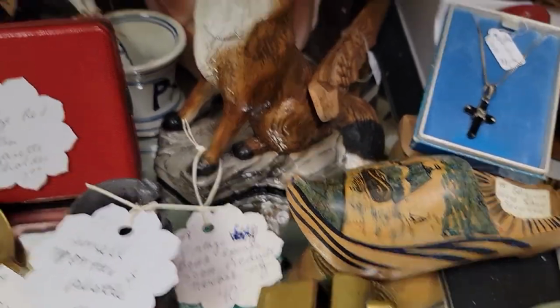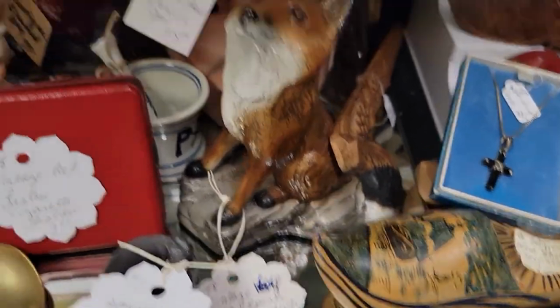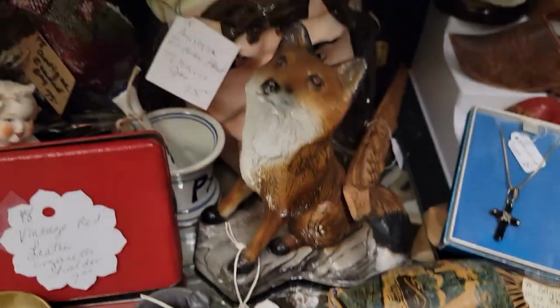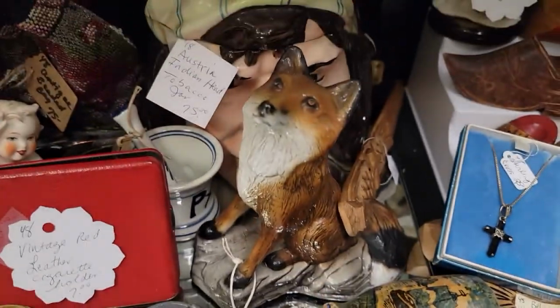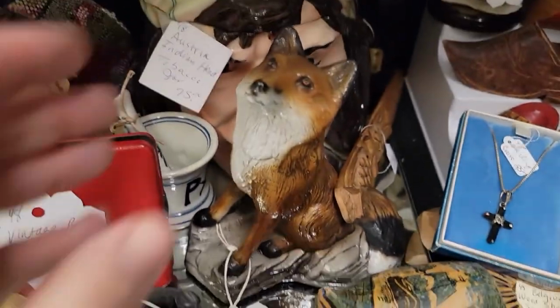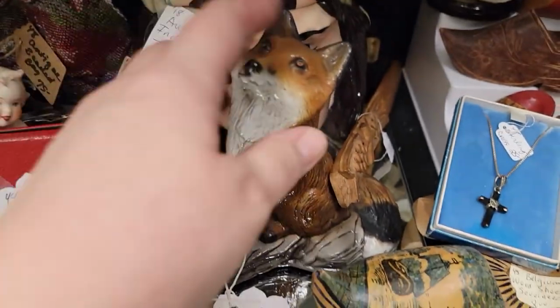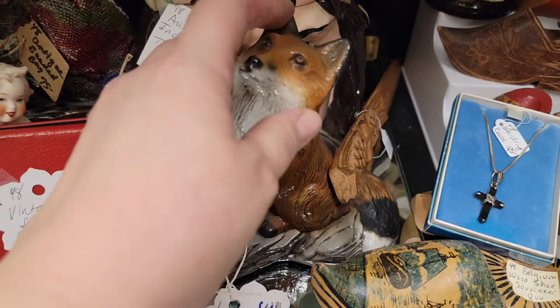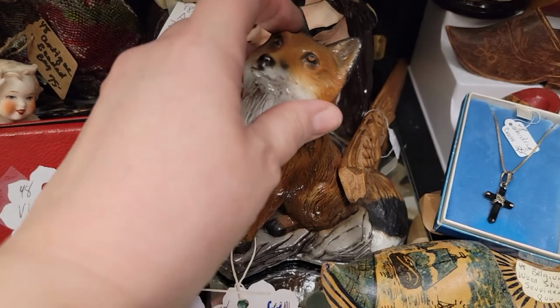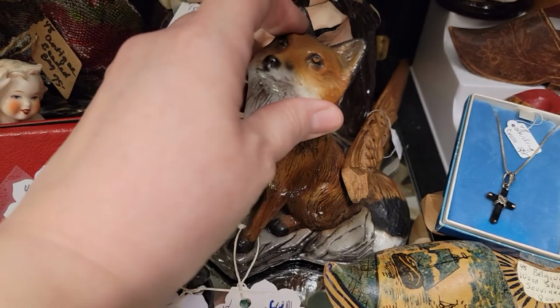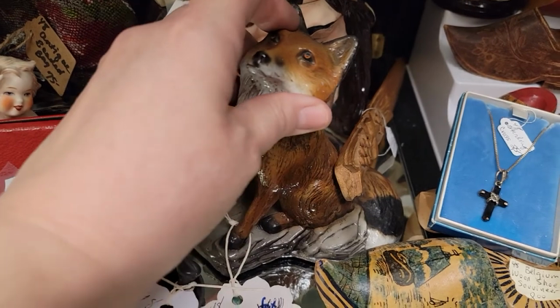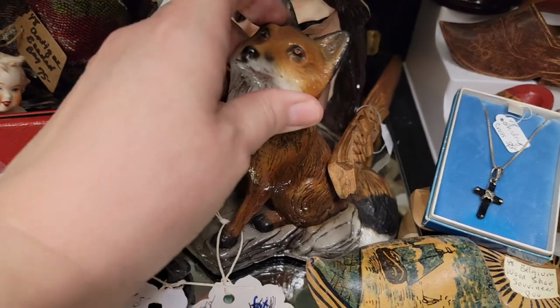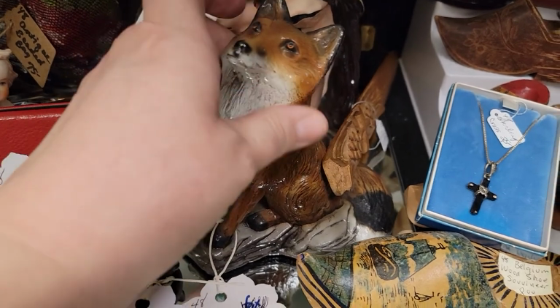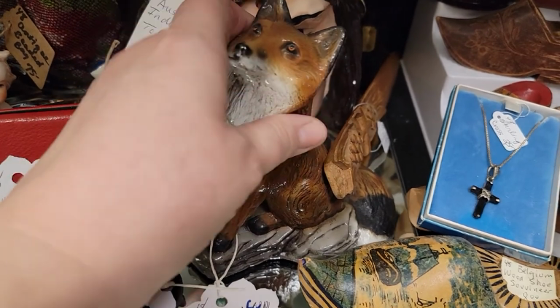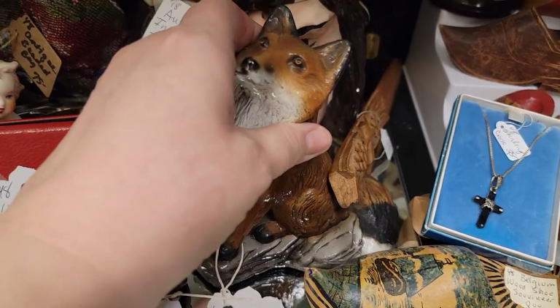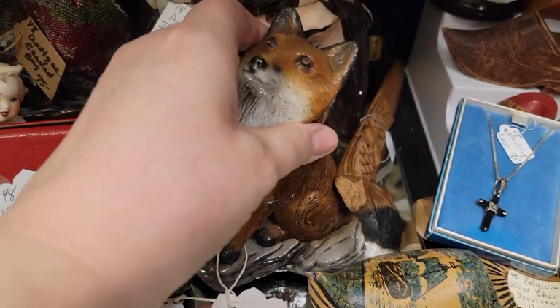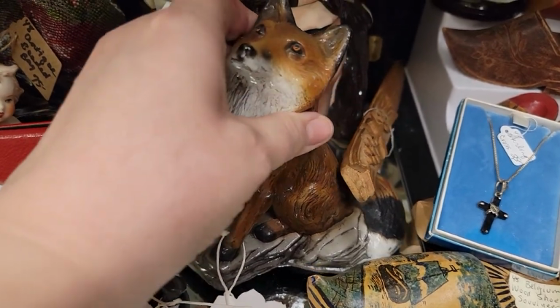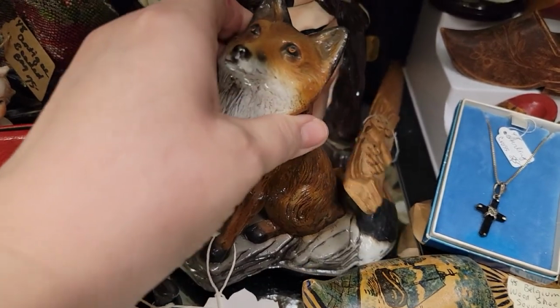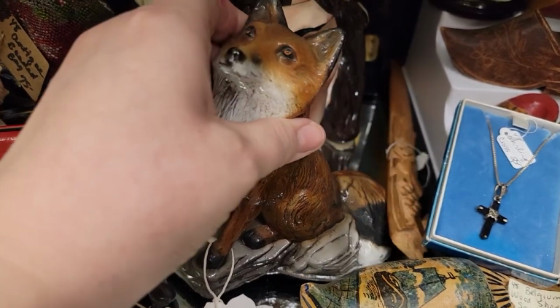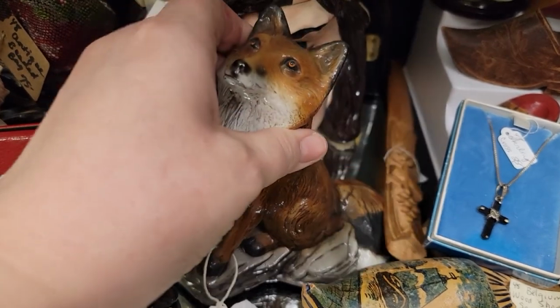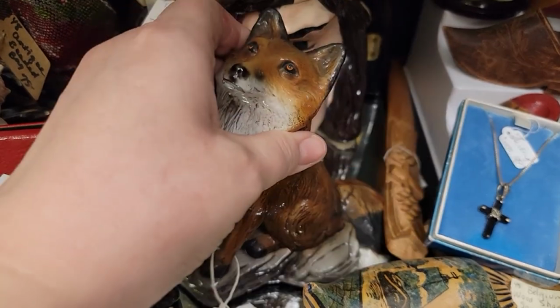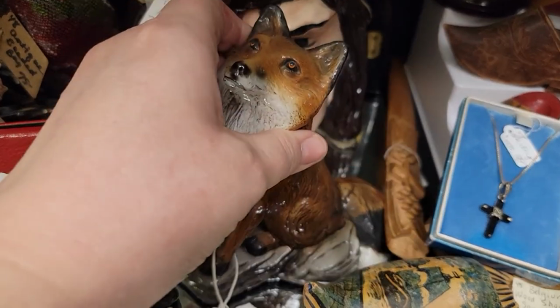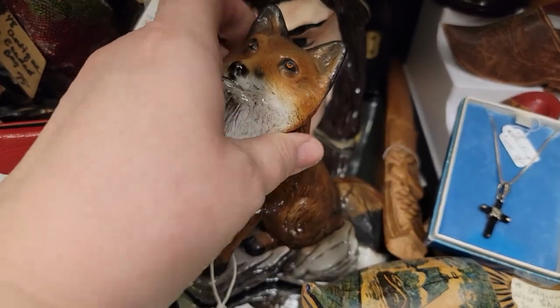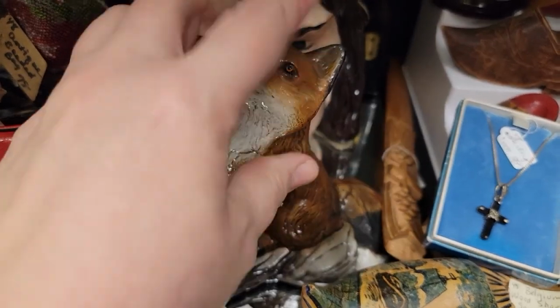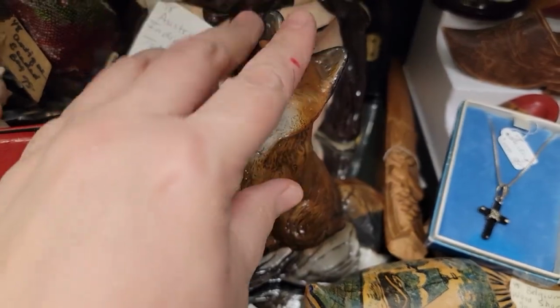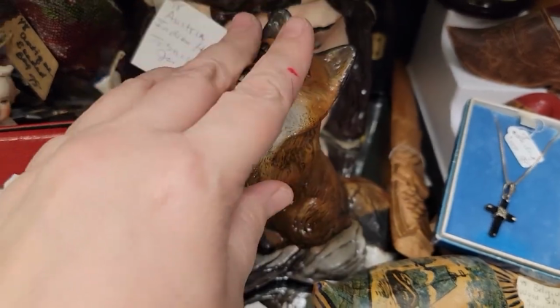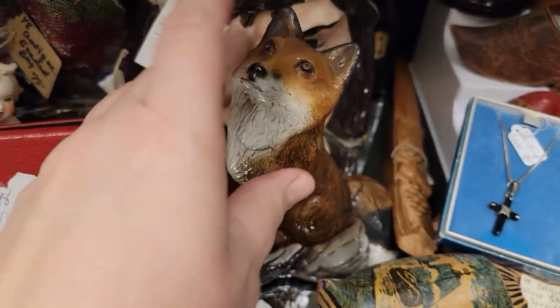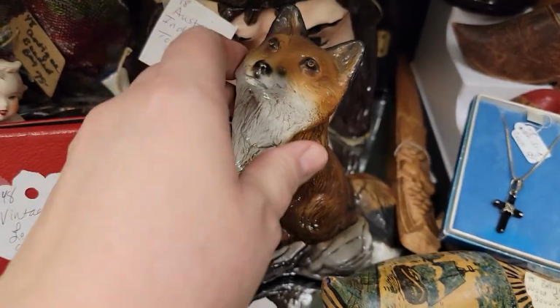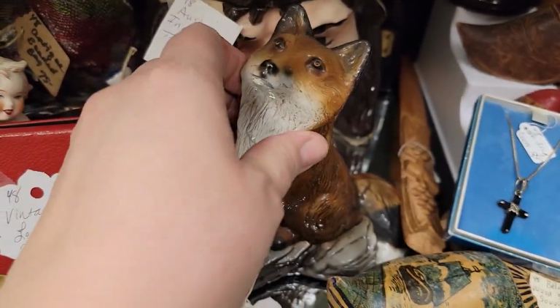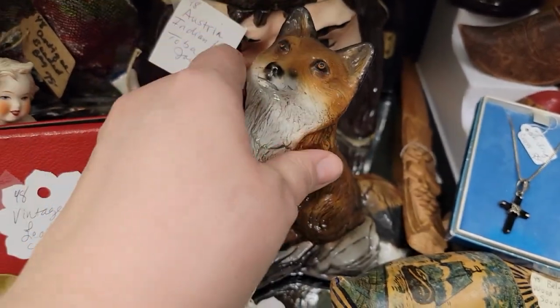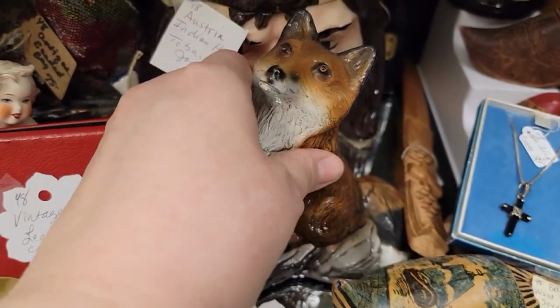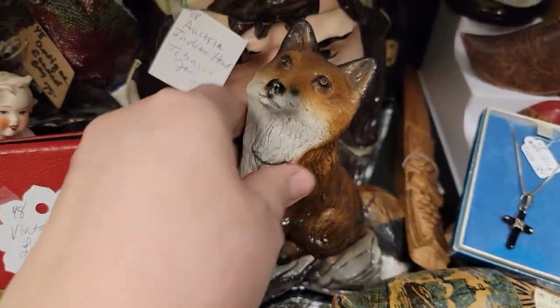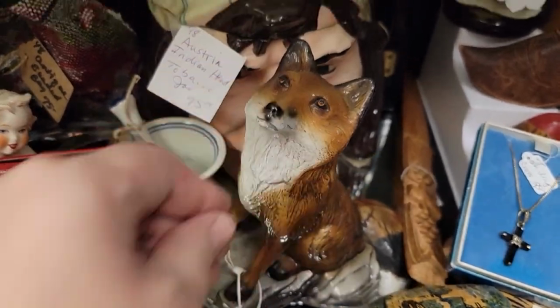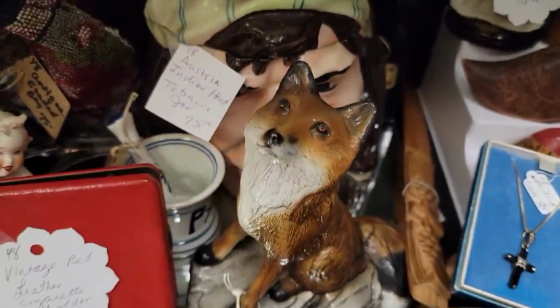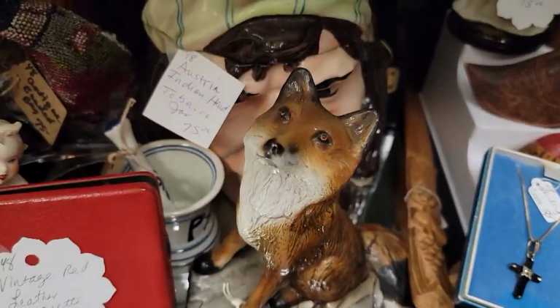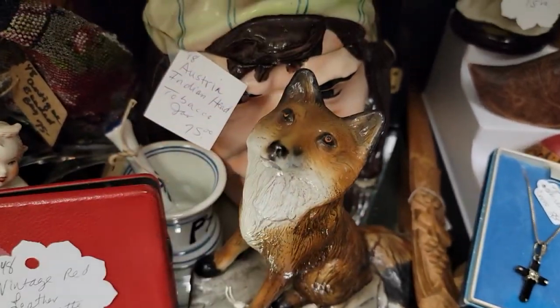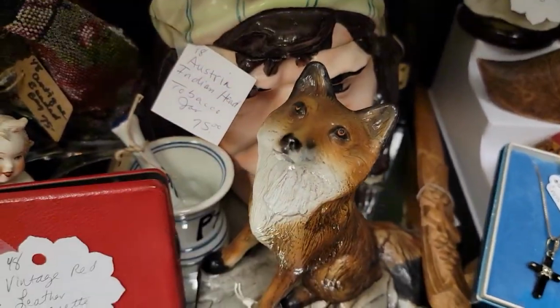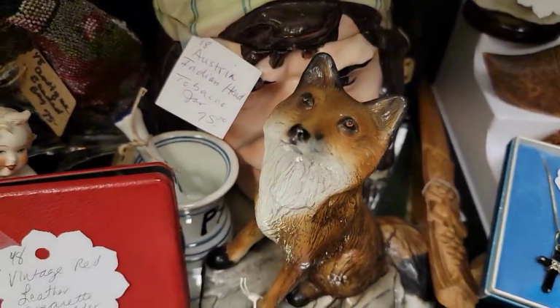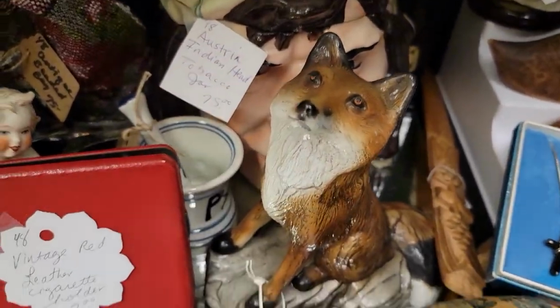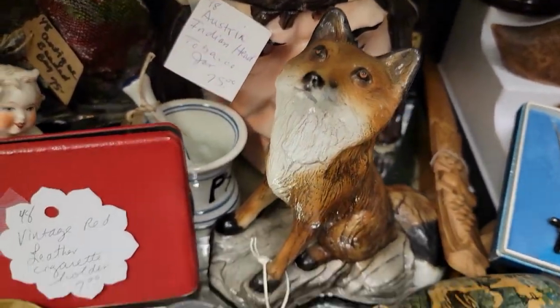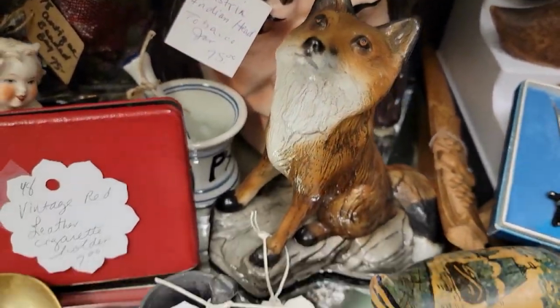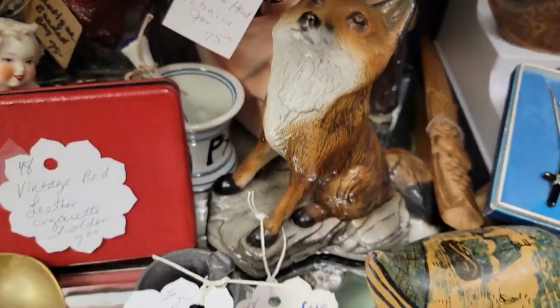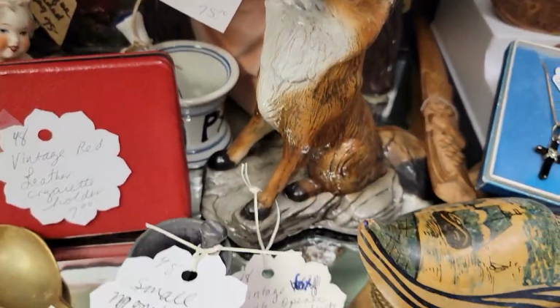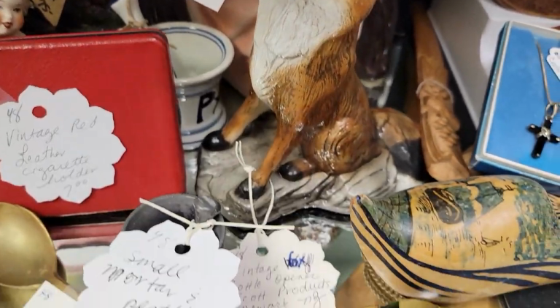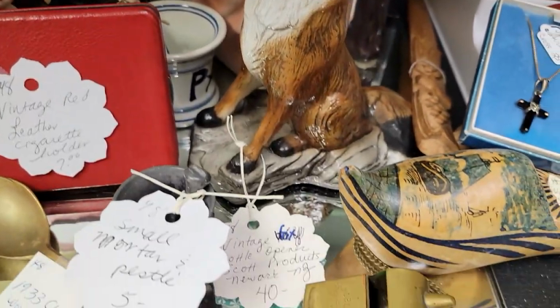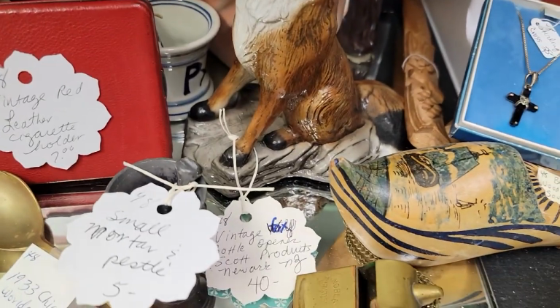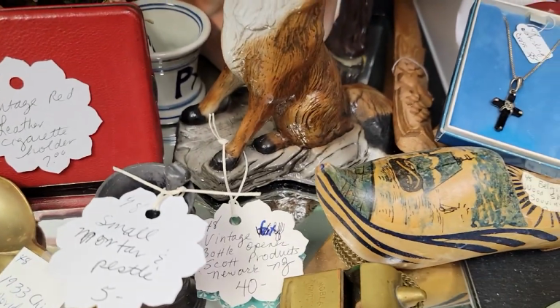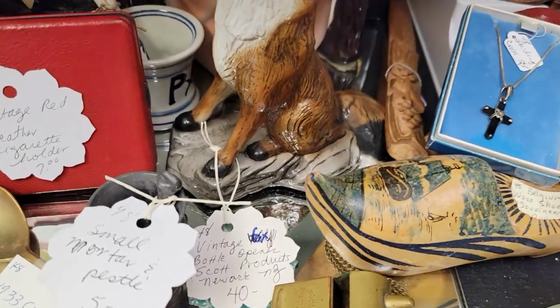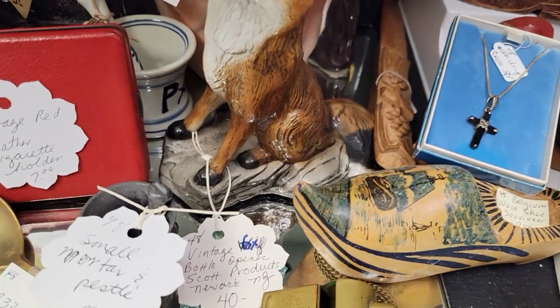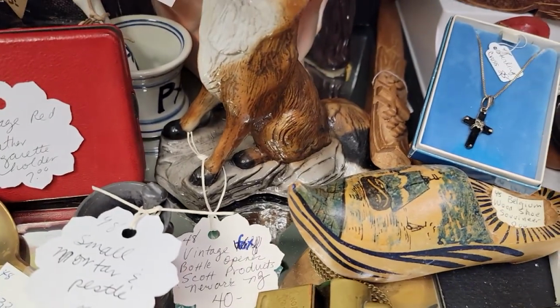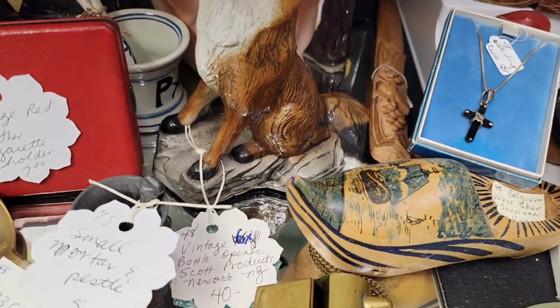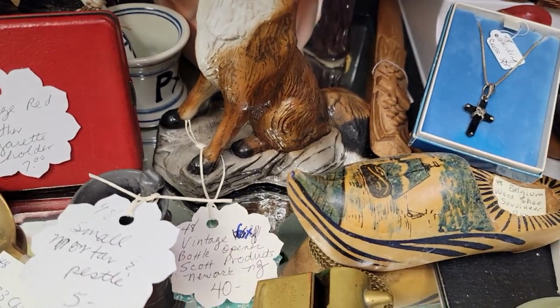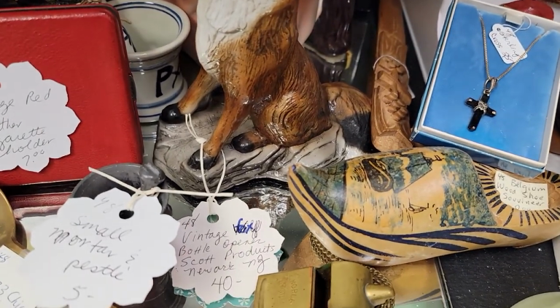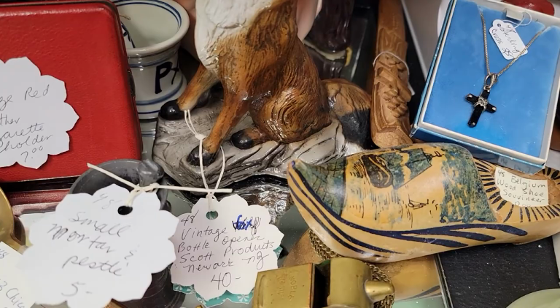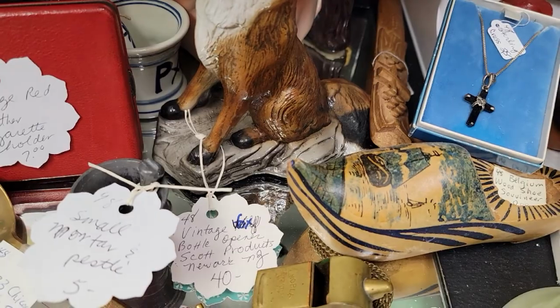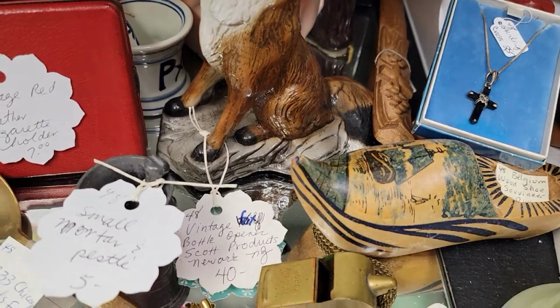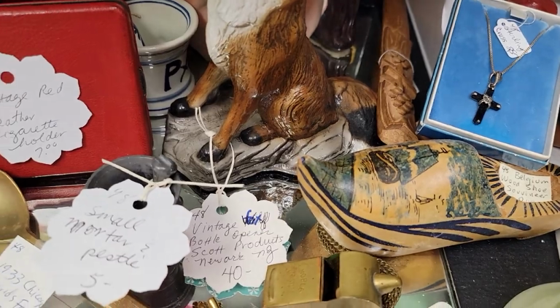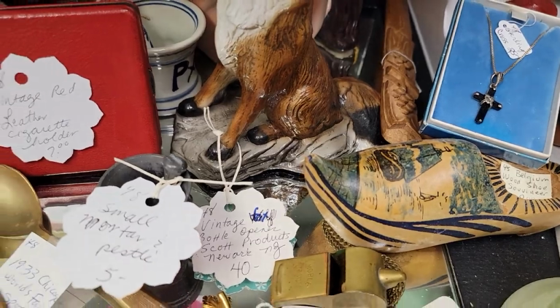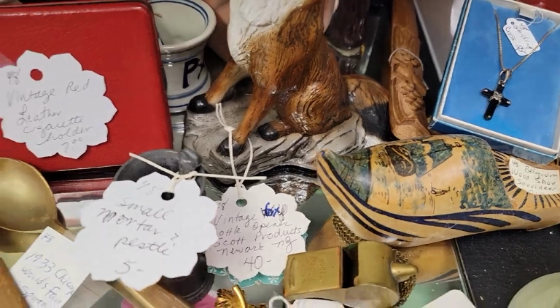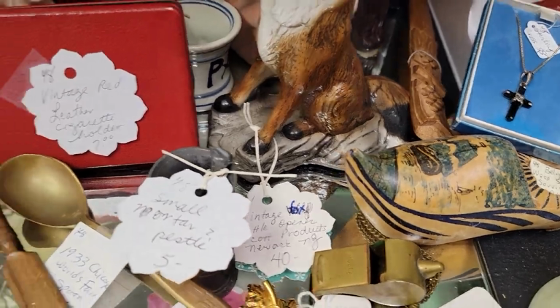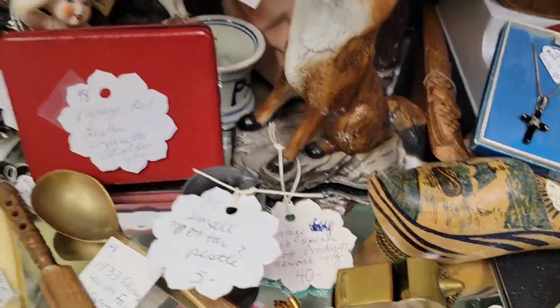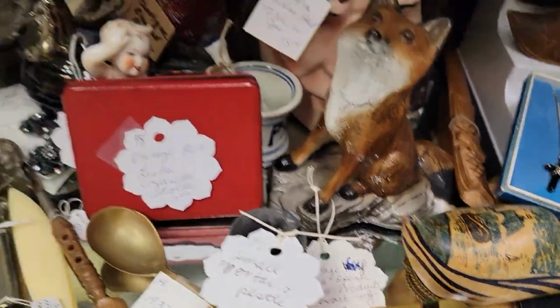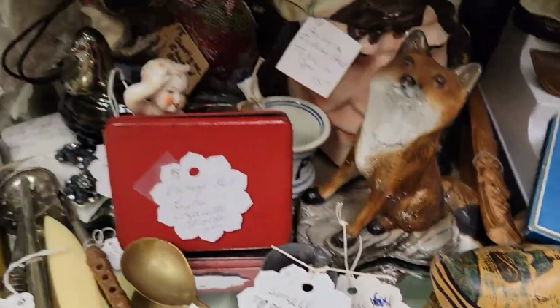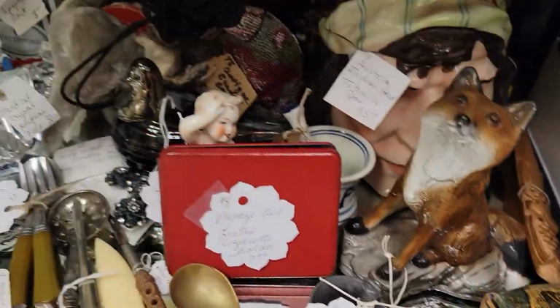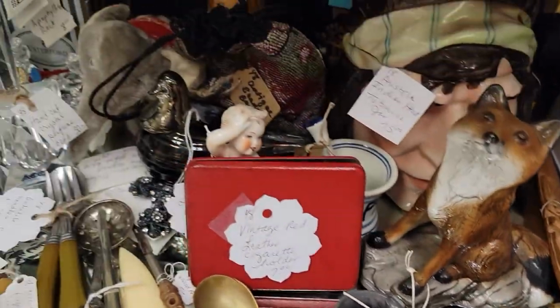This is actually a bottle opener — he's got some weight to him. He is metal, a really cute little fox made in Newark, New Jersey. He's just $32.